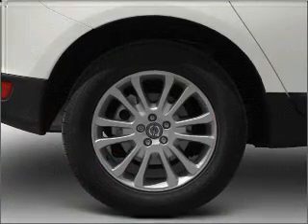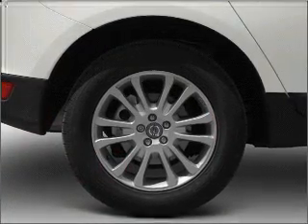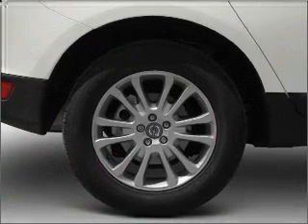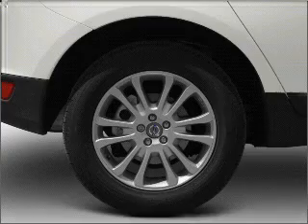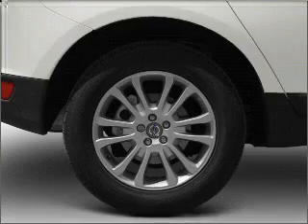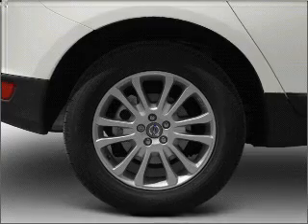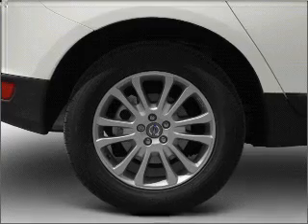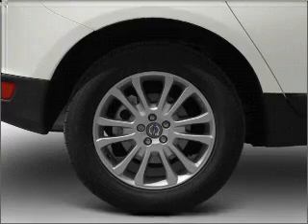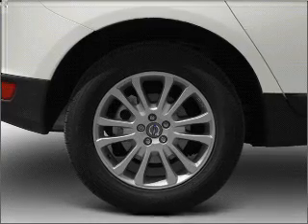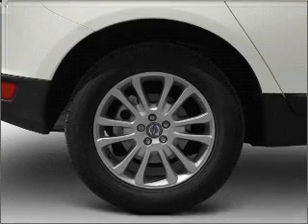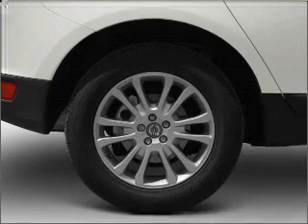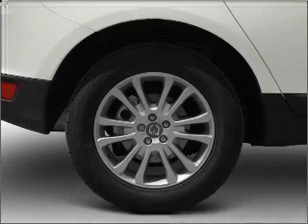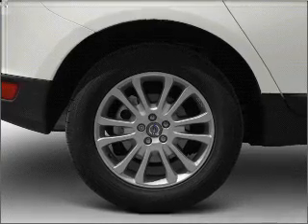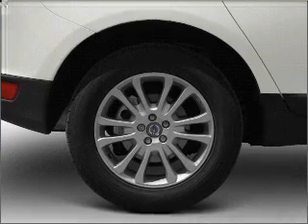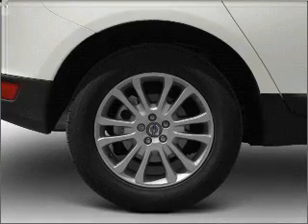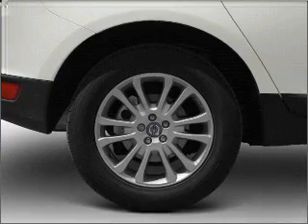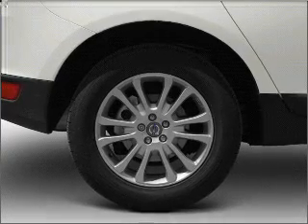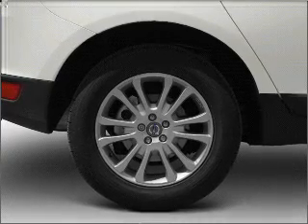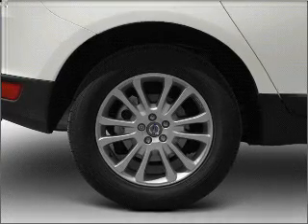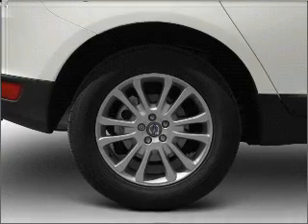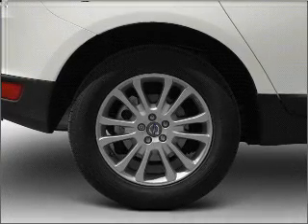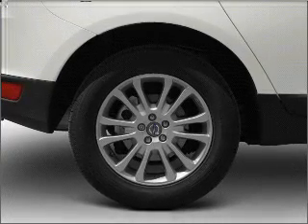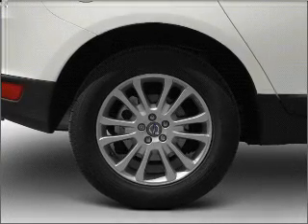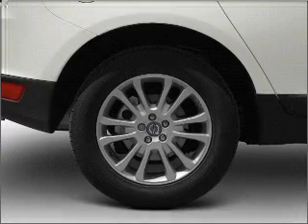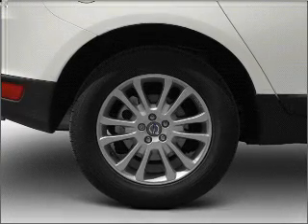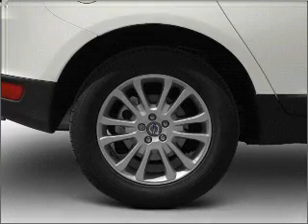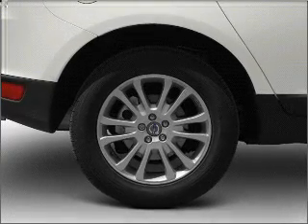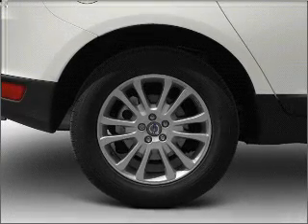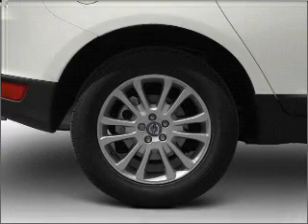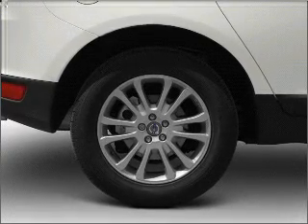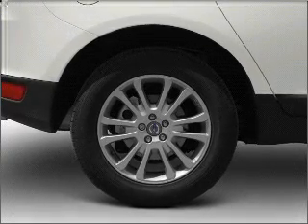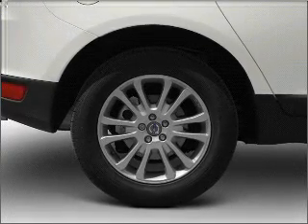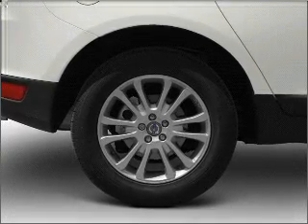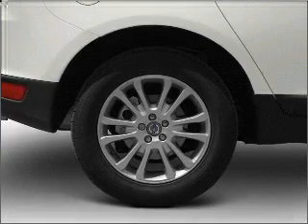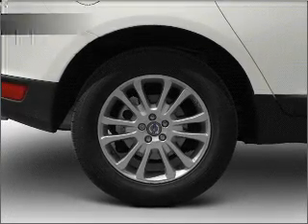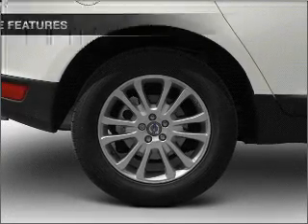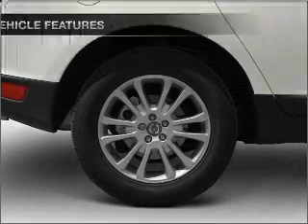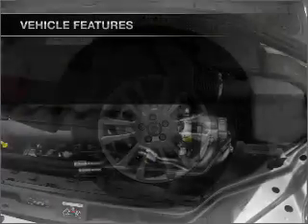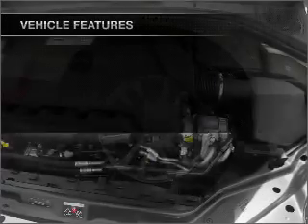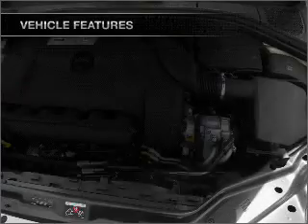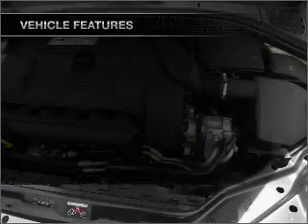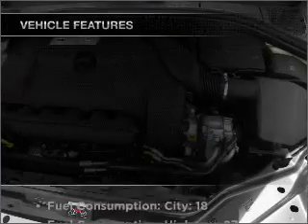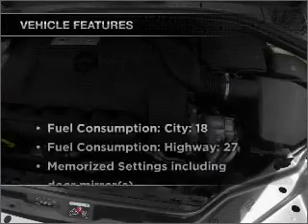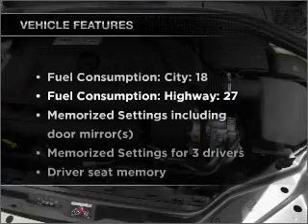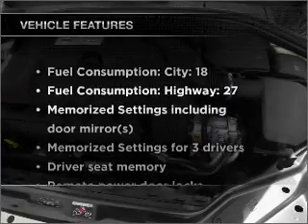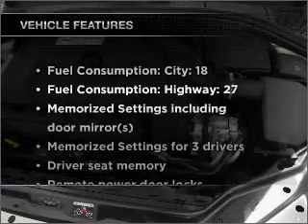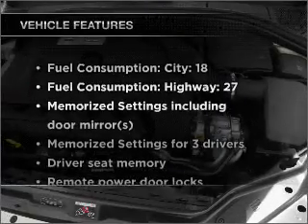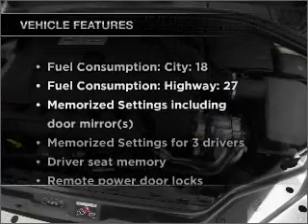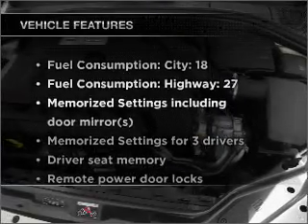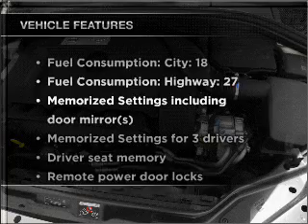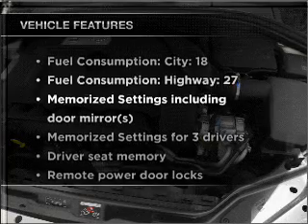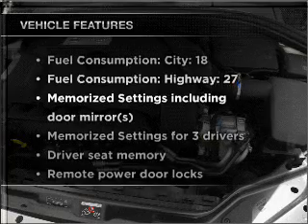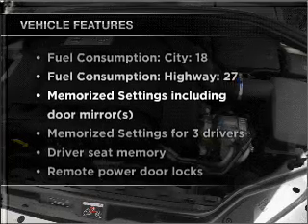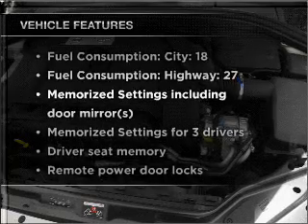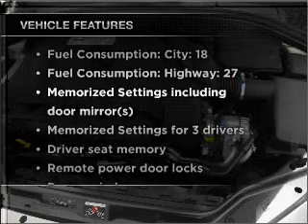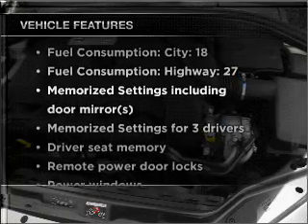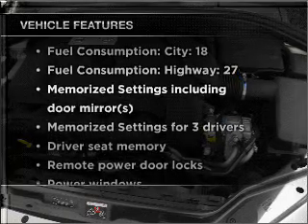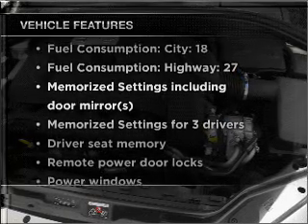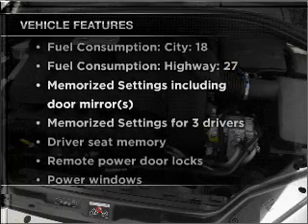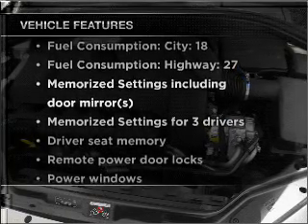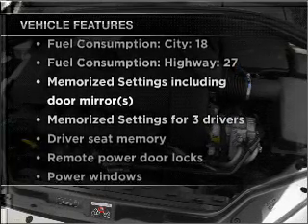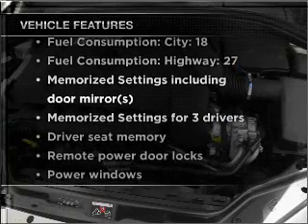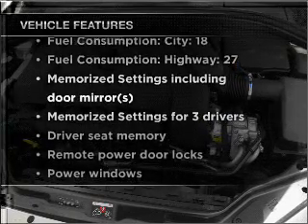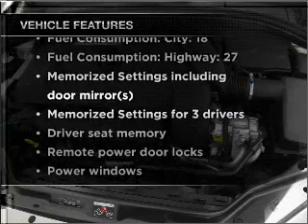Indulge in the comfort of heated seats. Pamper yourself with memory settings. Plus, enjoy these notable features that are included in this ride.